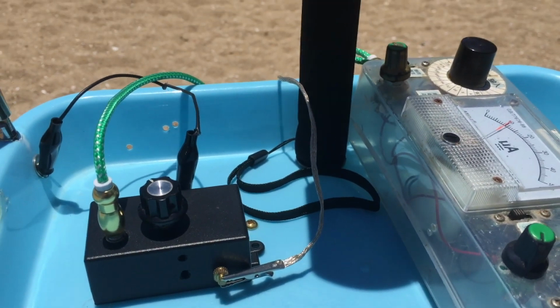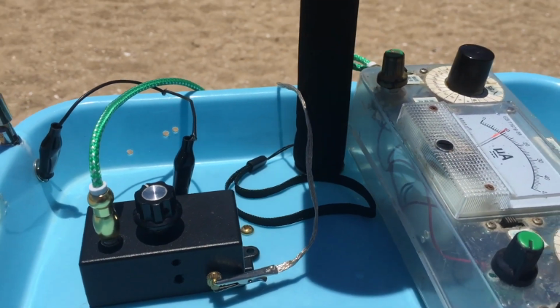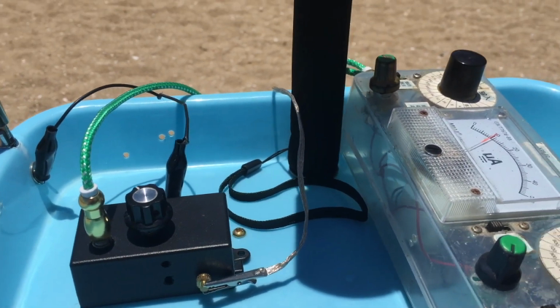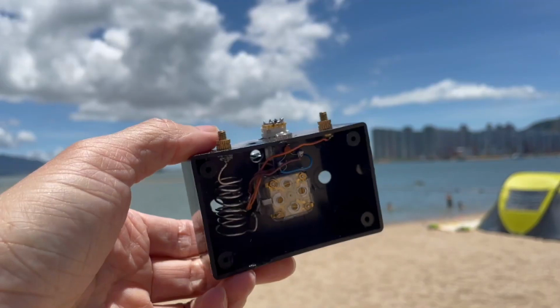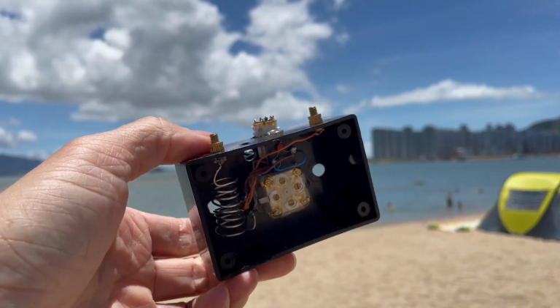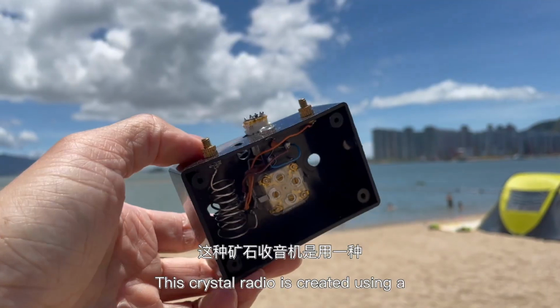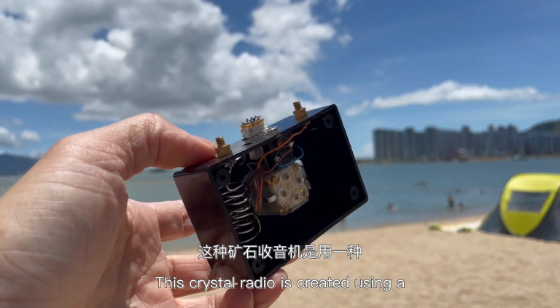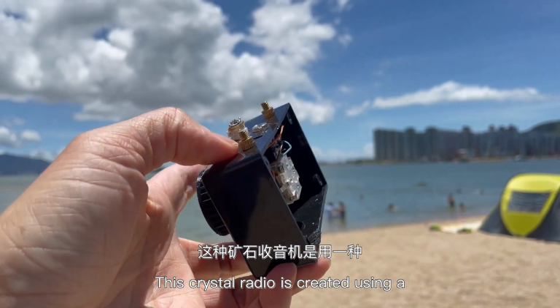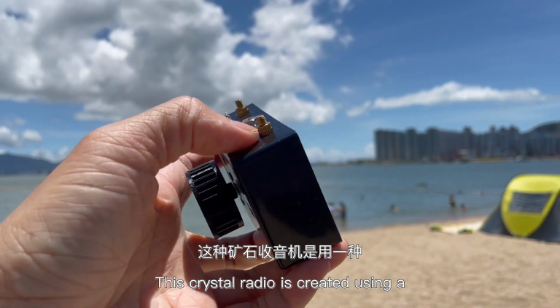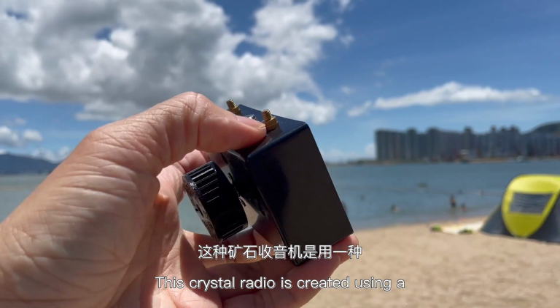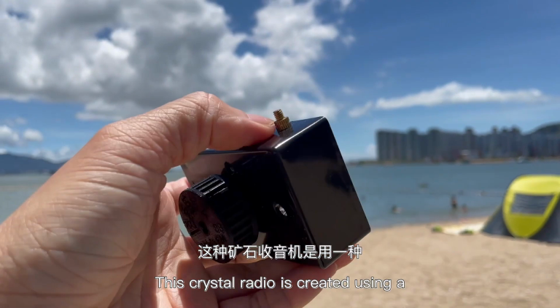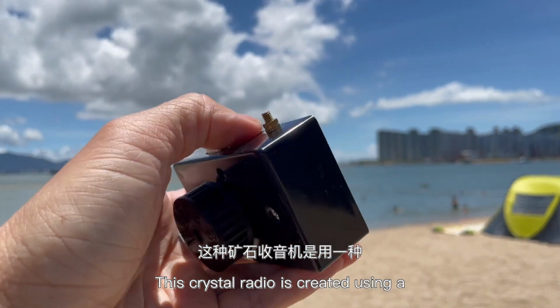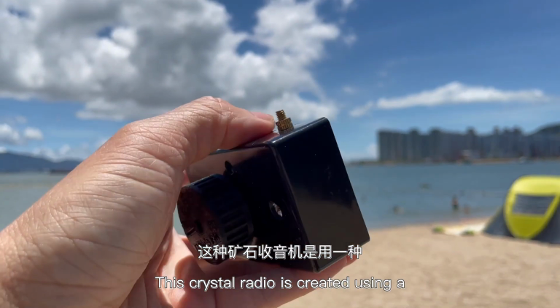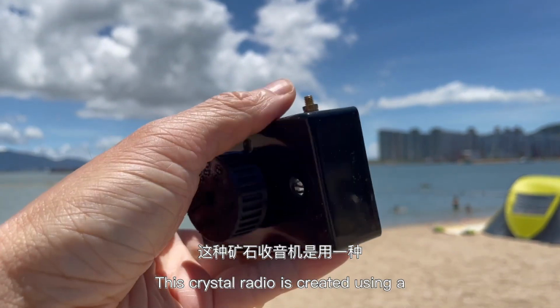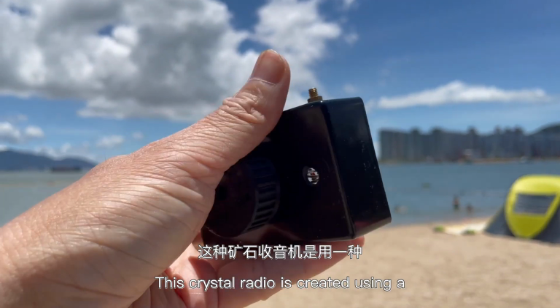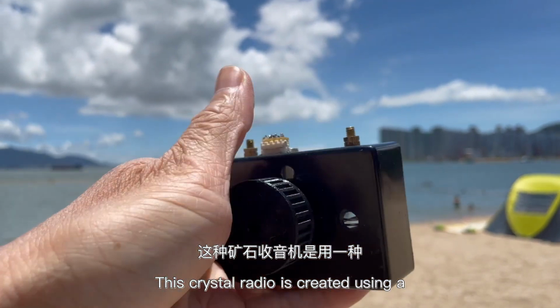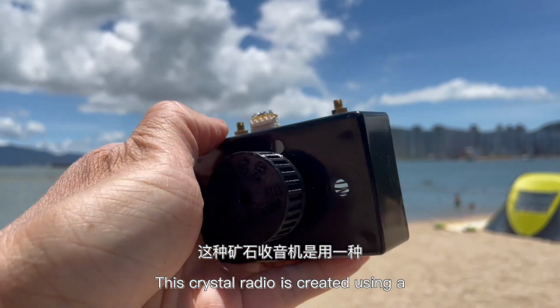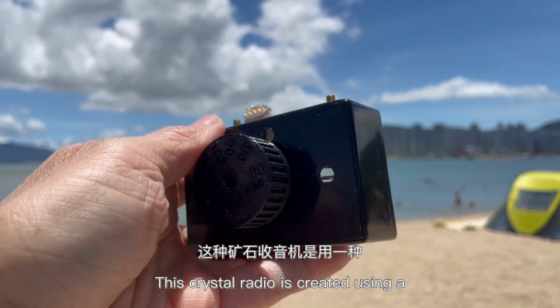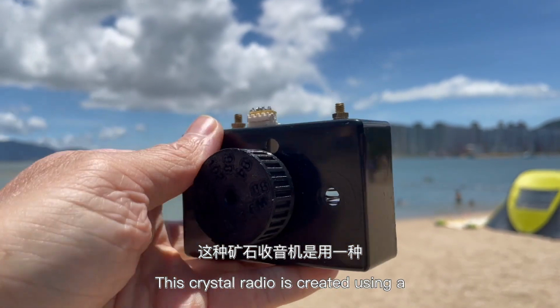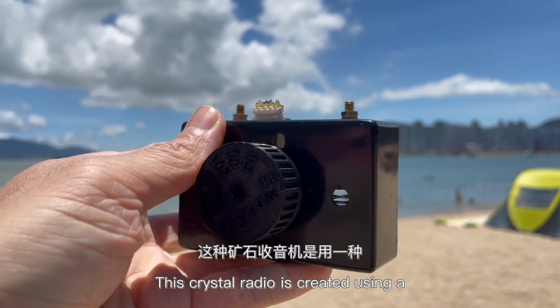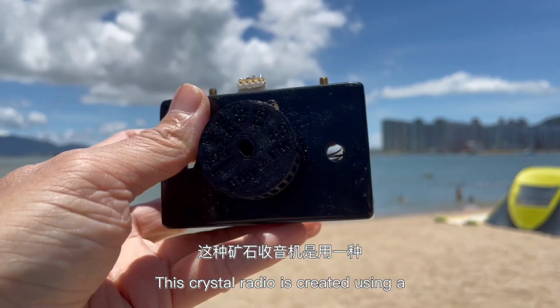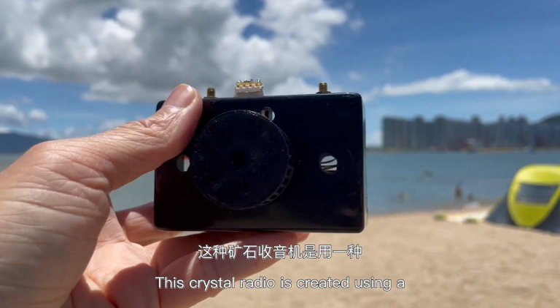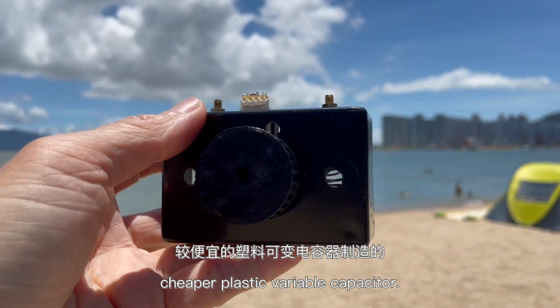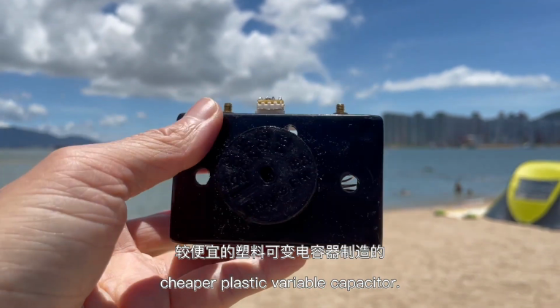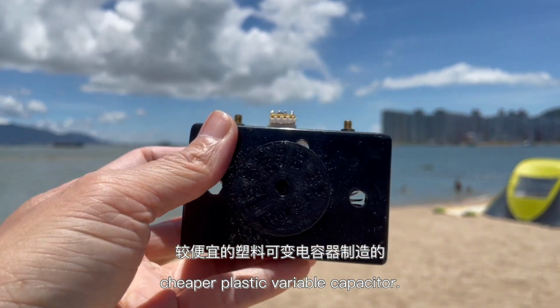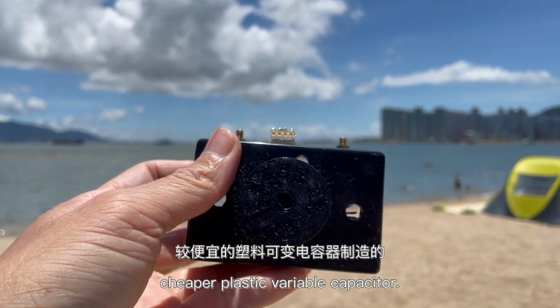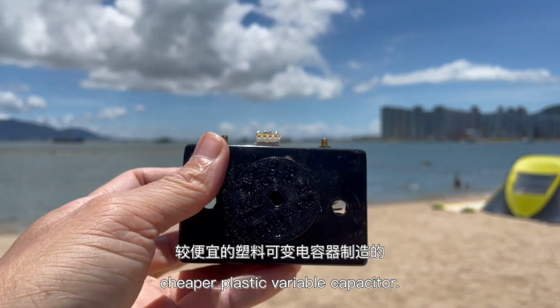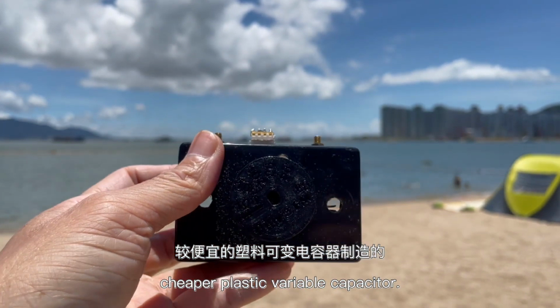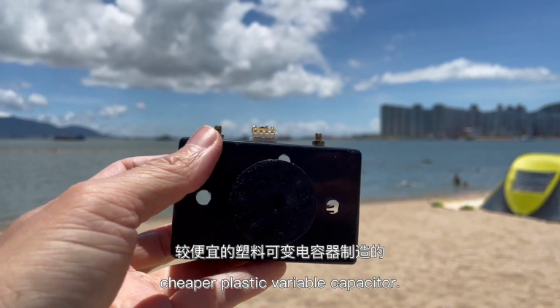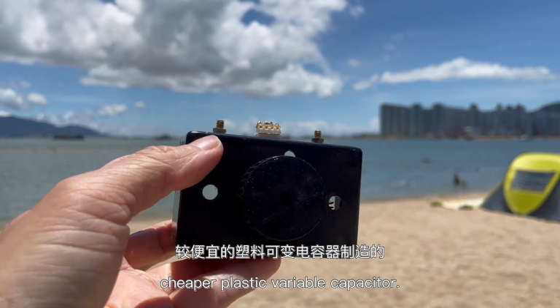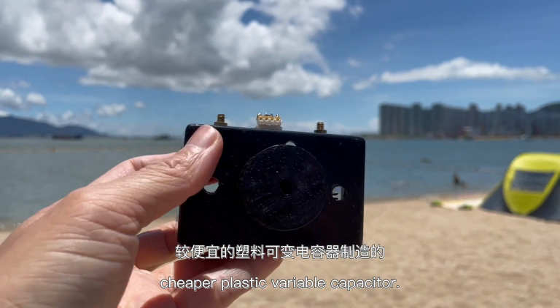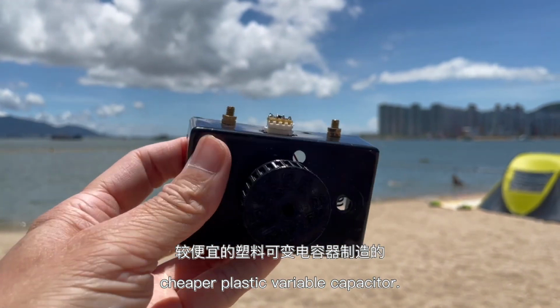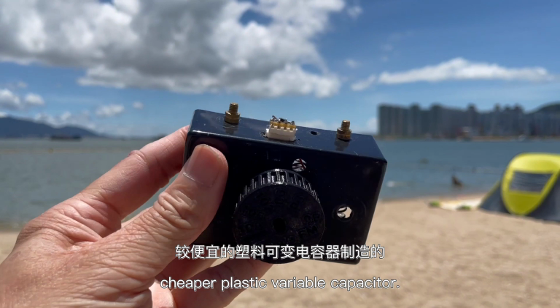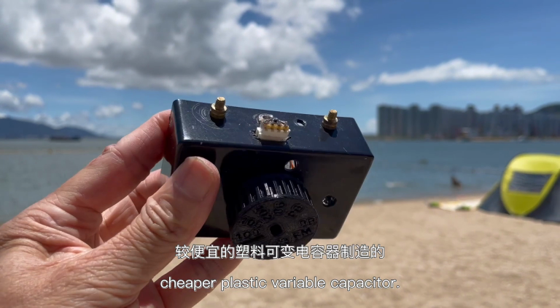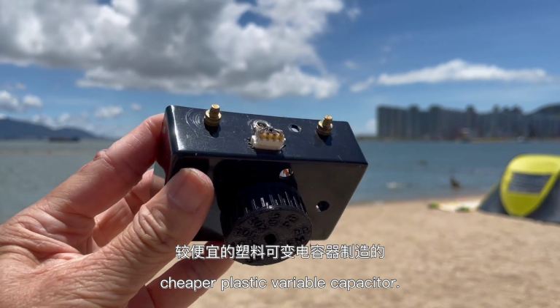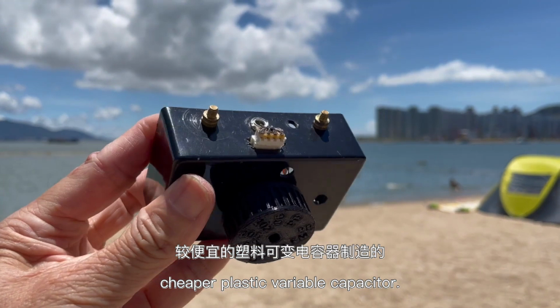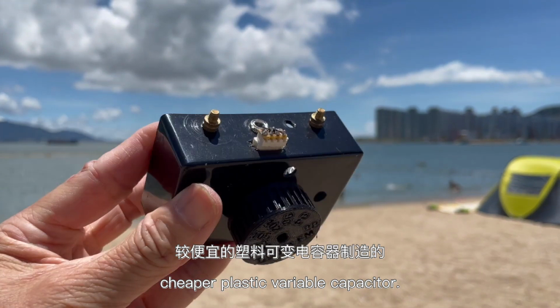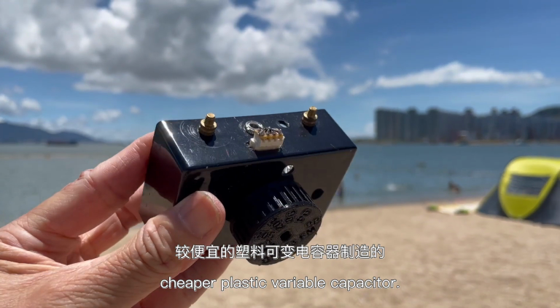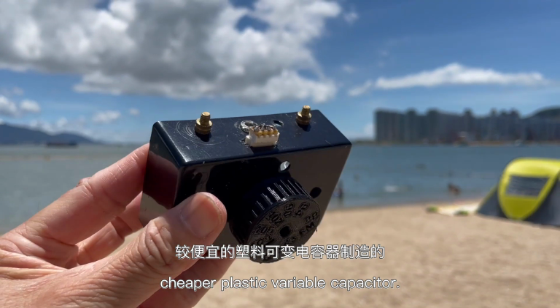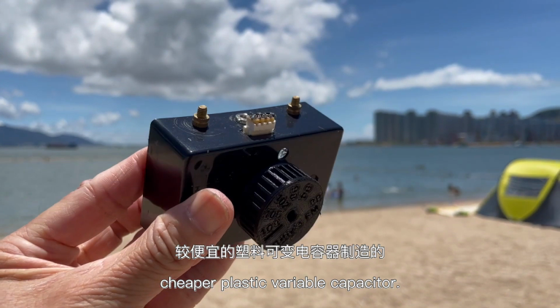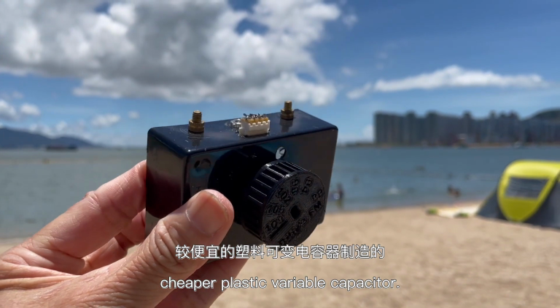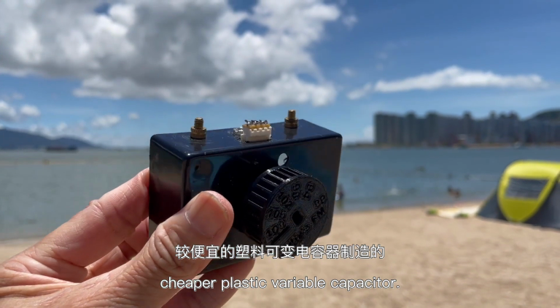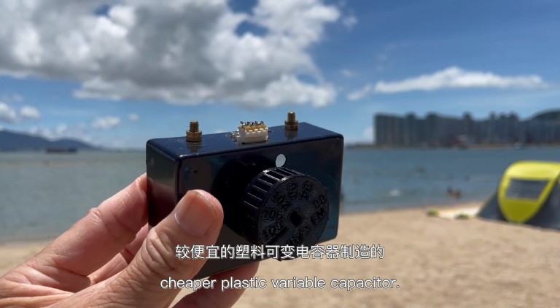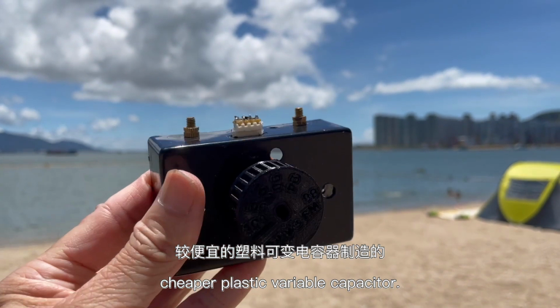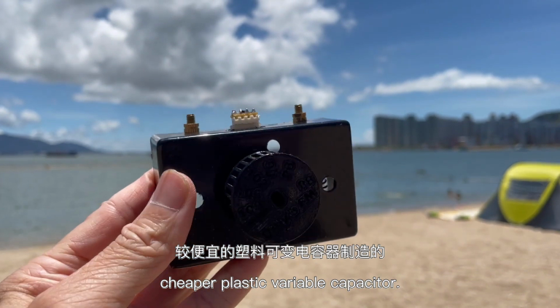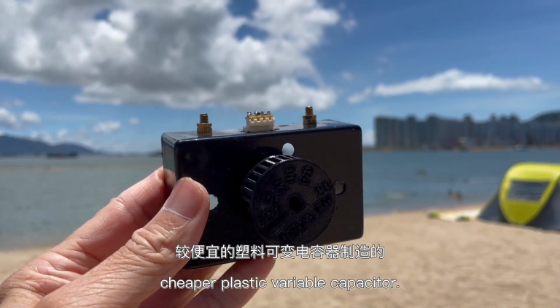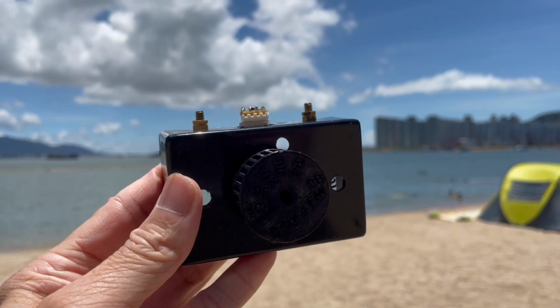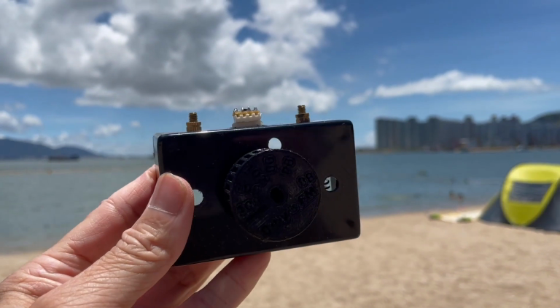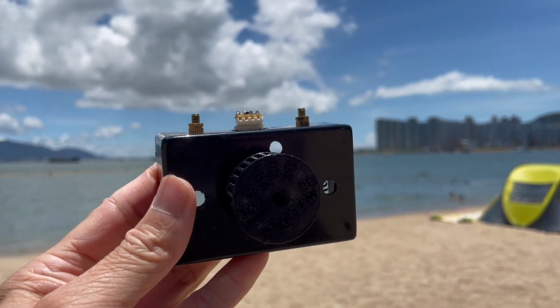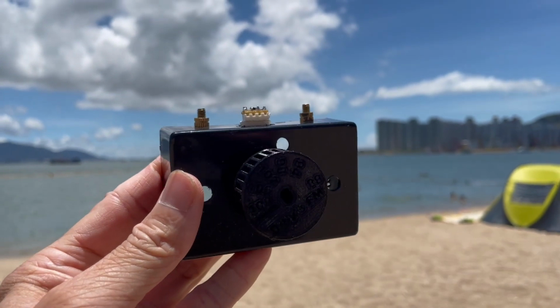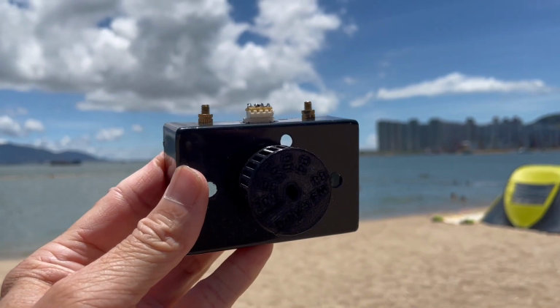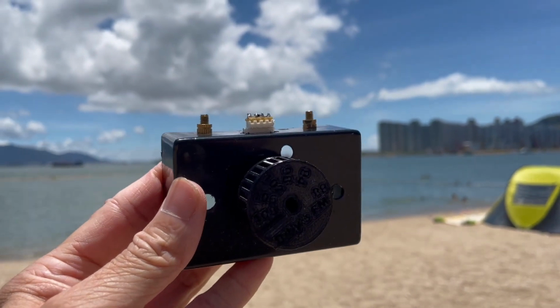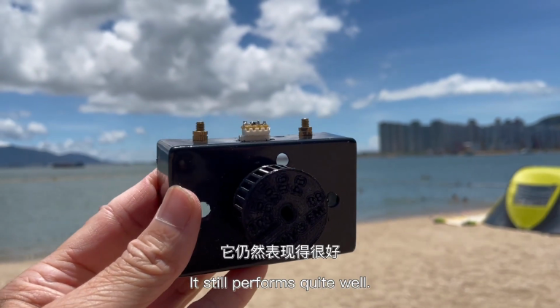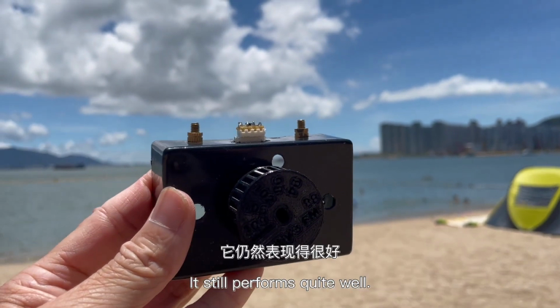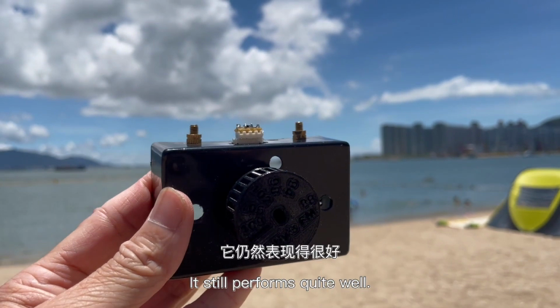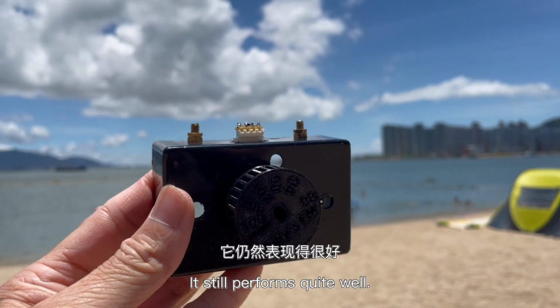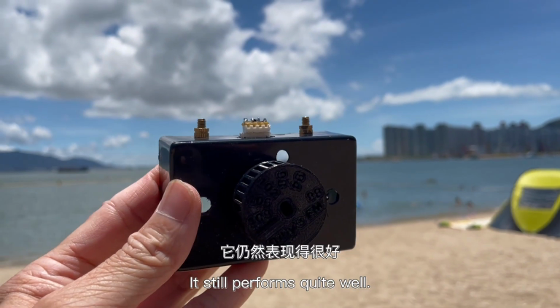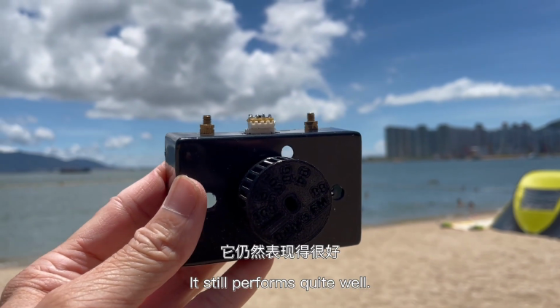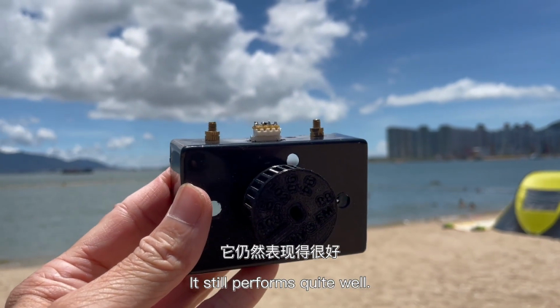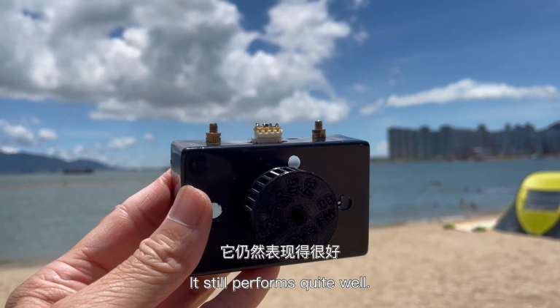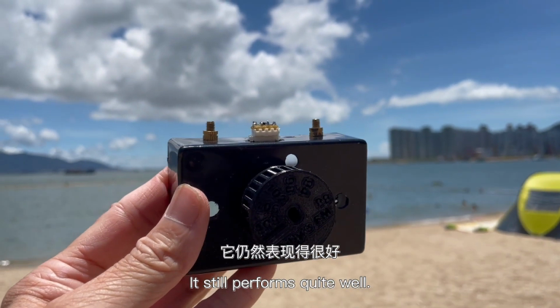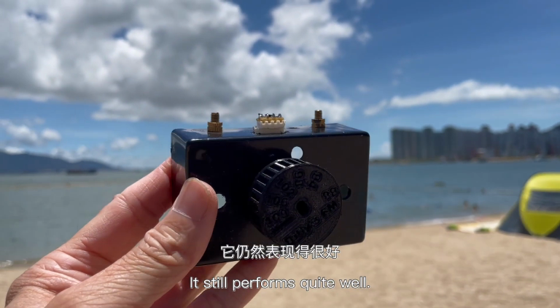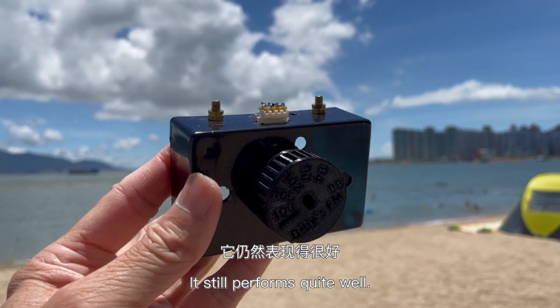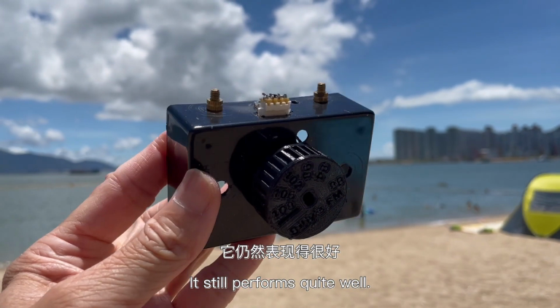This crystal radio is created using a cheaper plastic variable capacitor, but it still performs quite well.